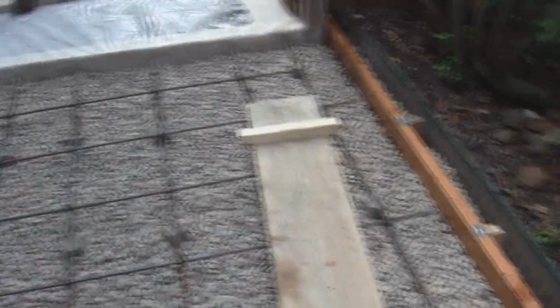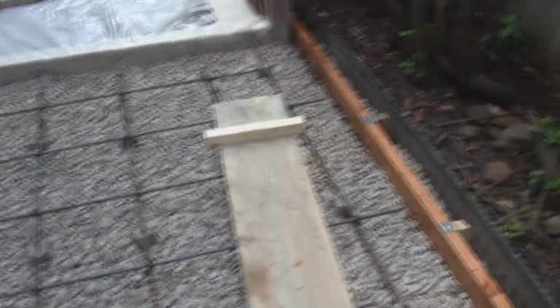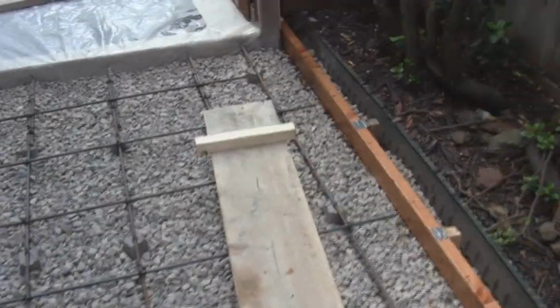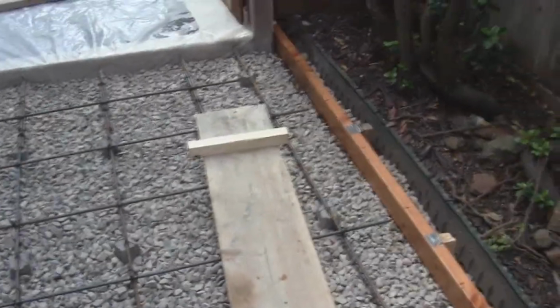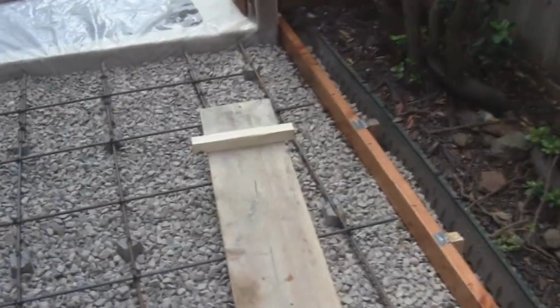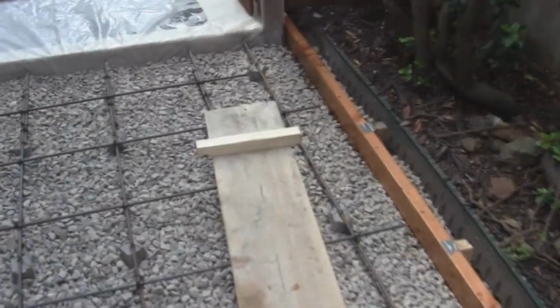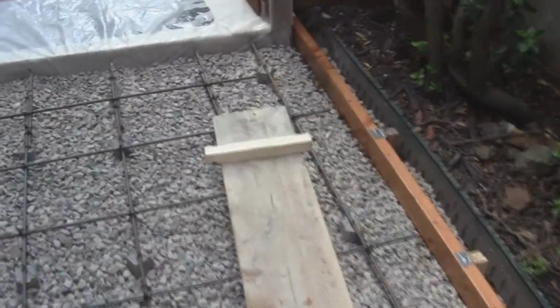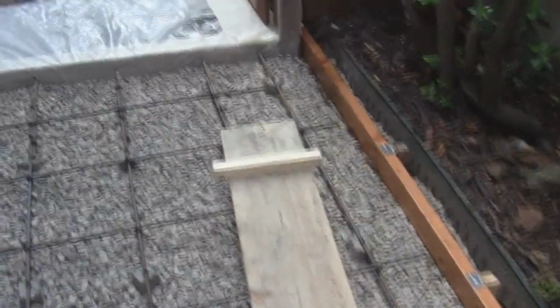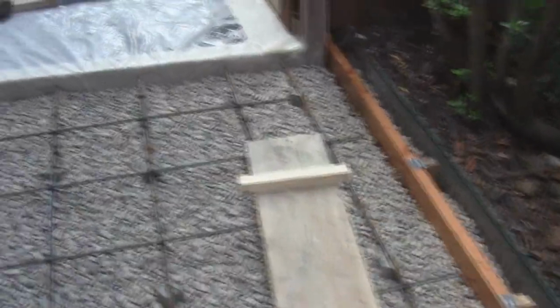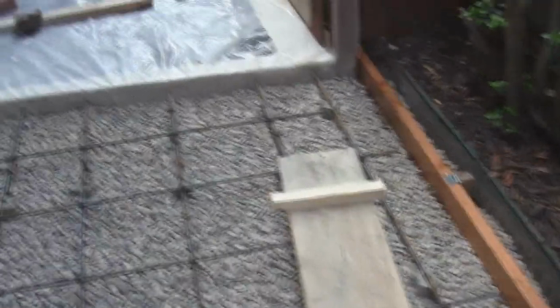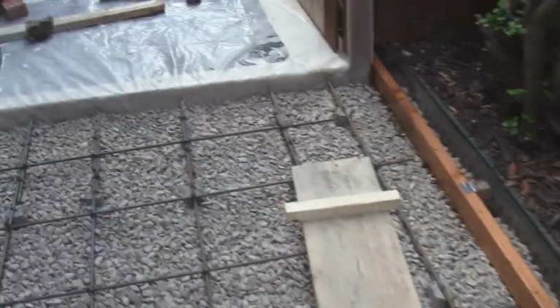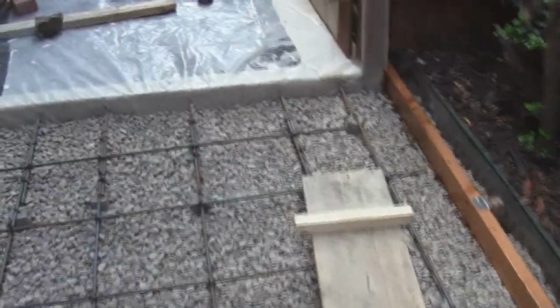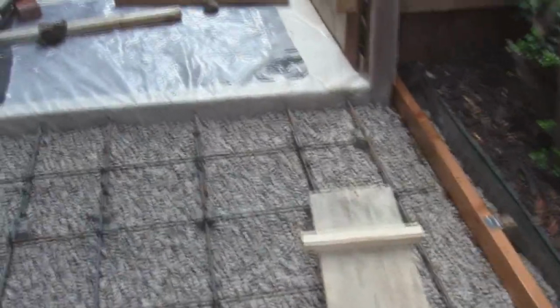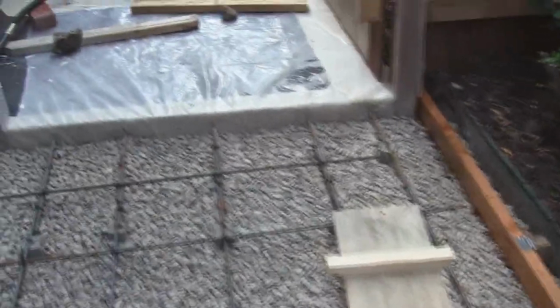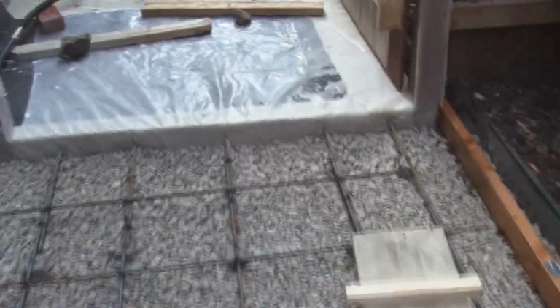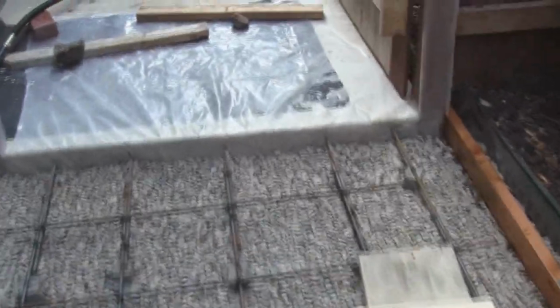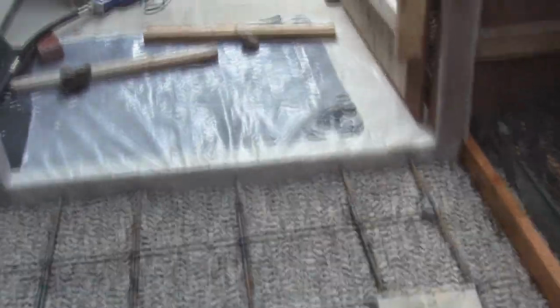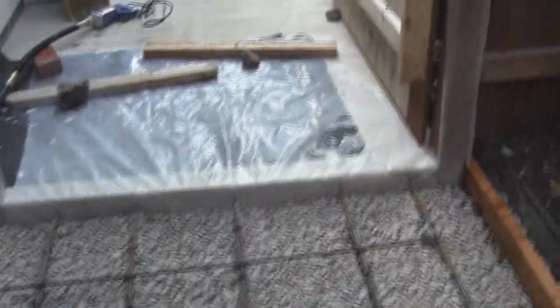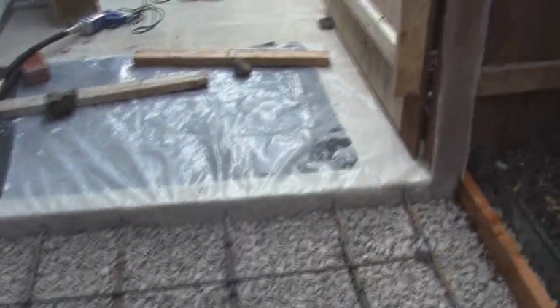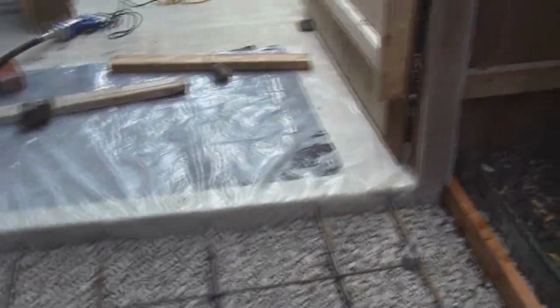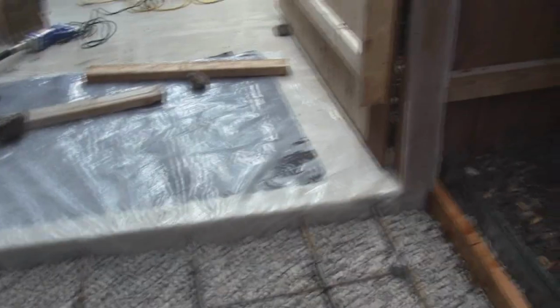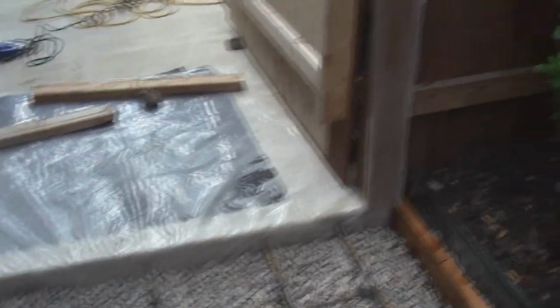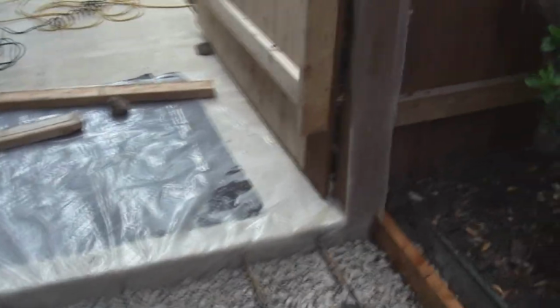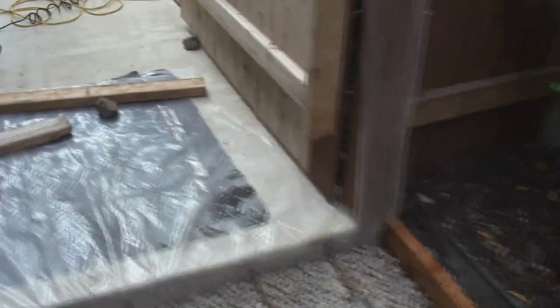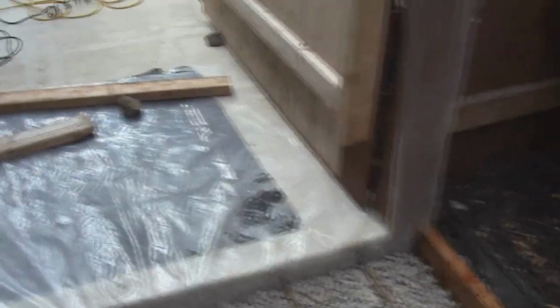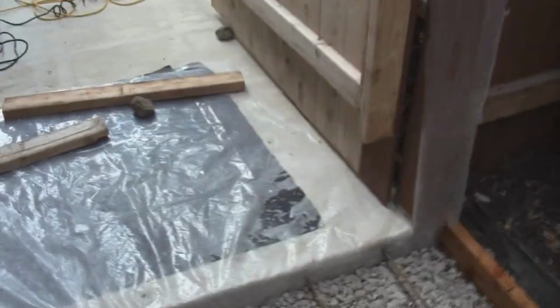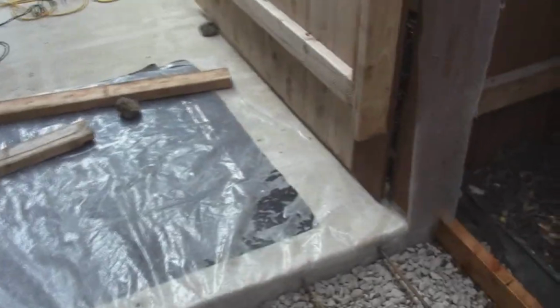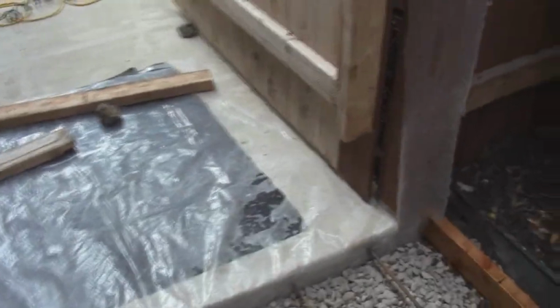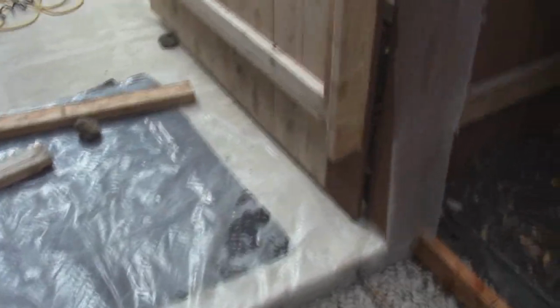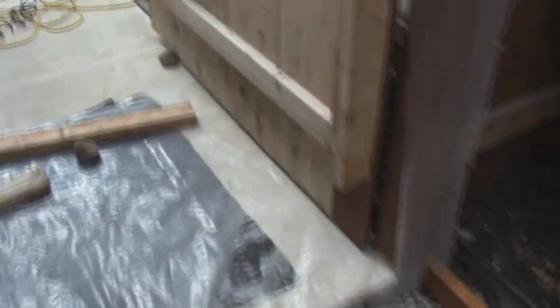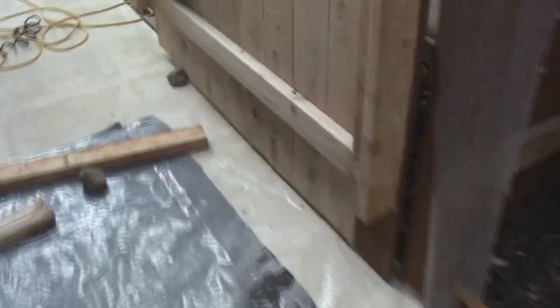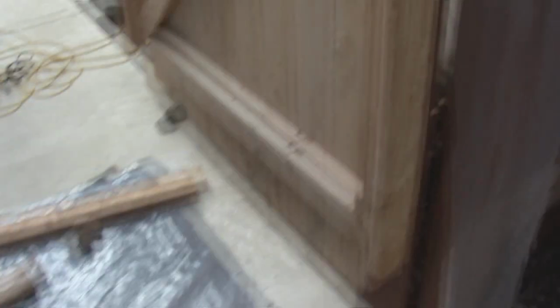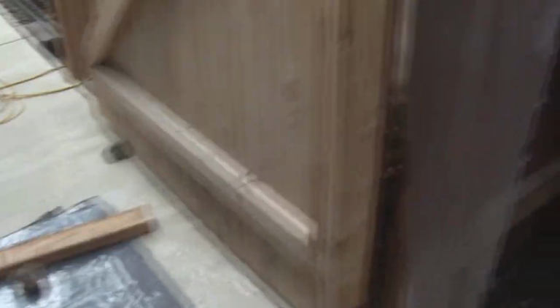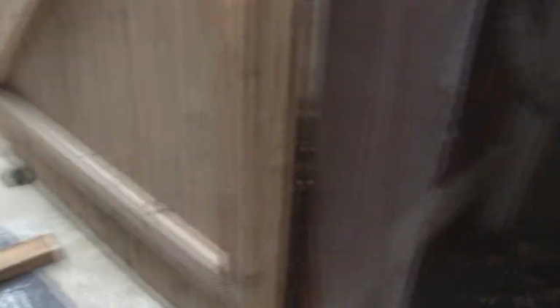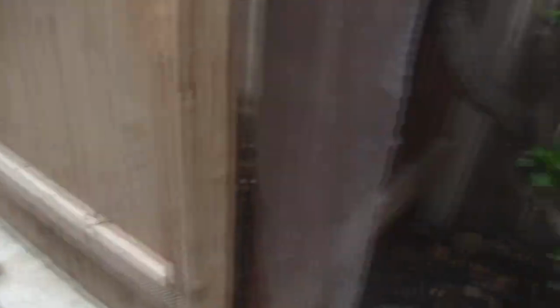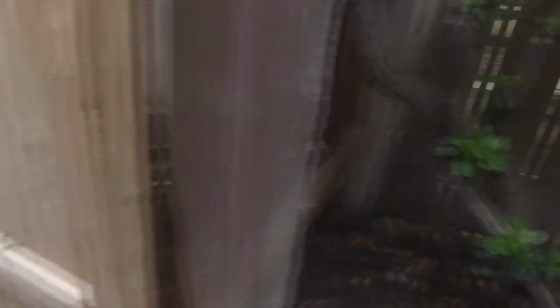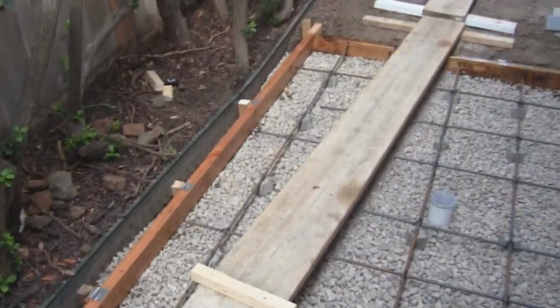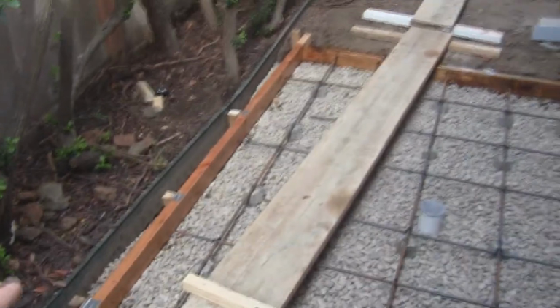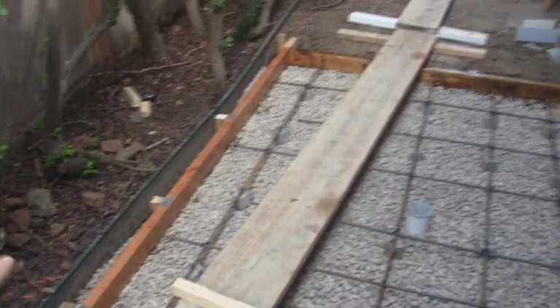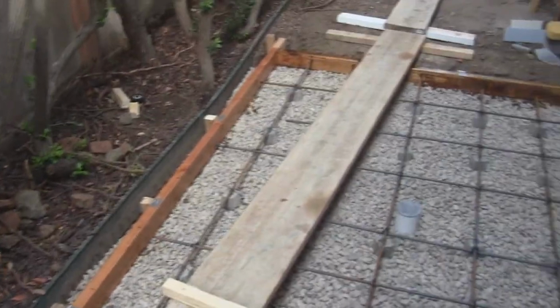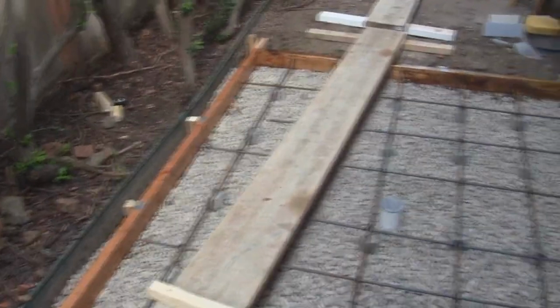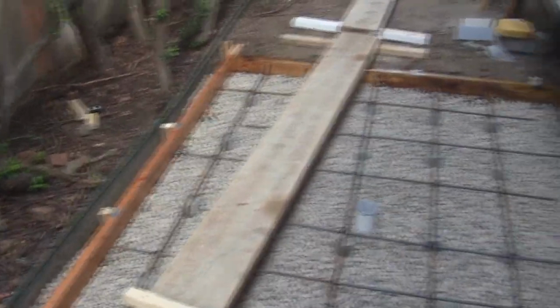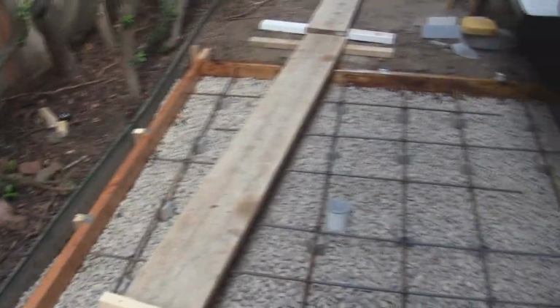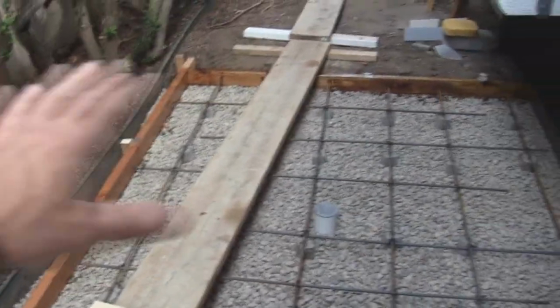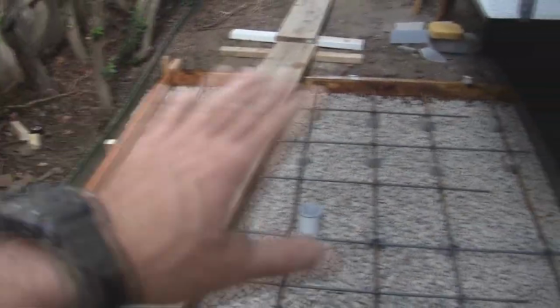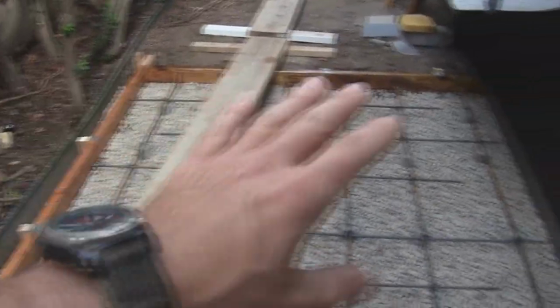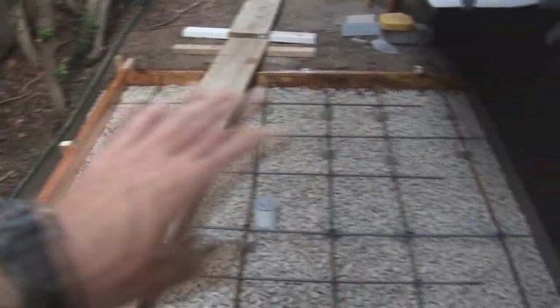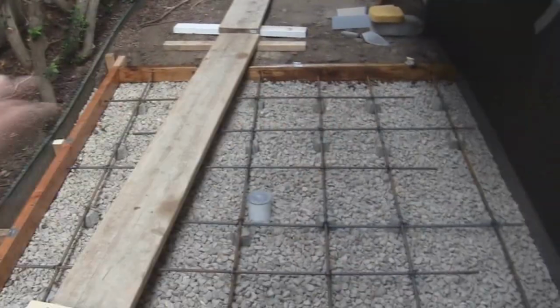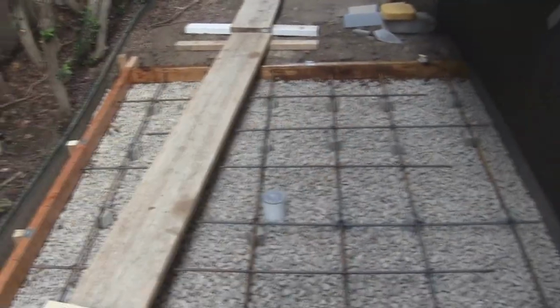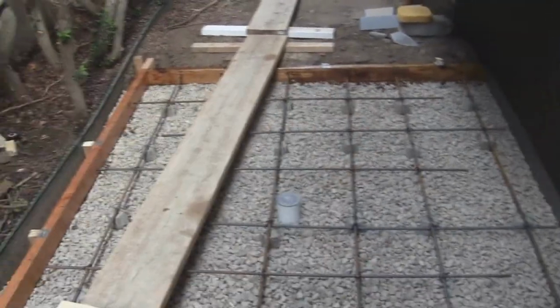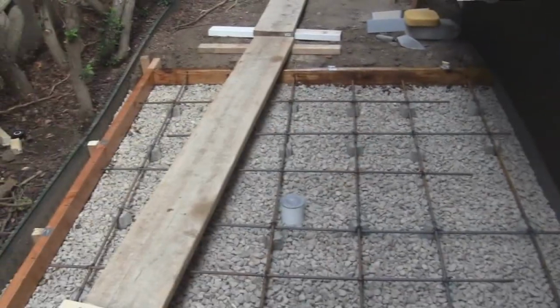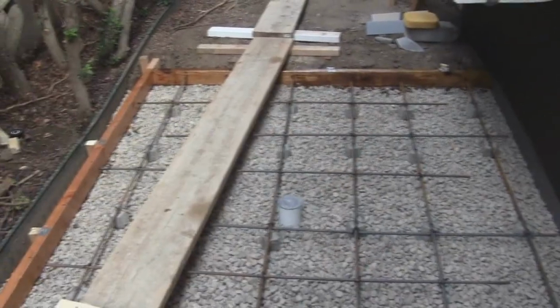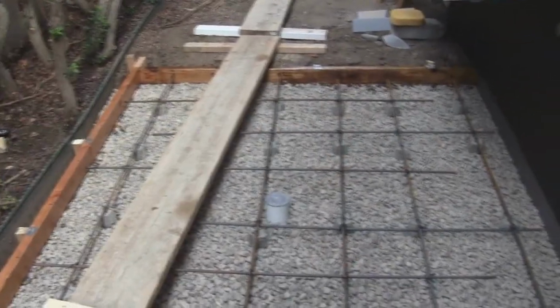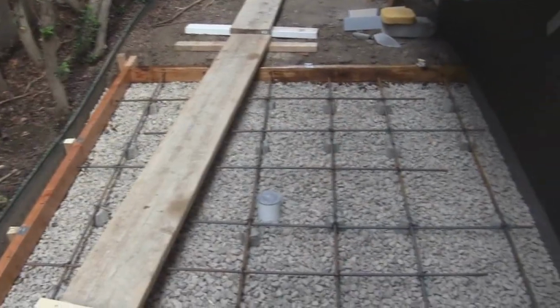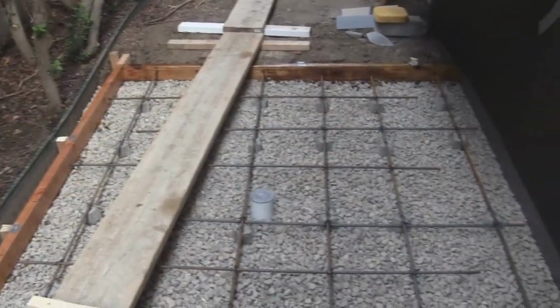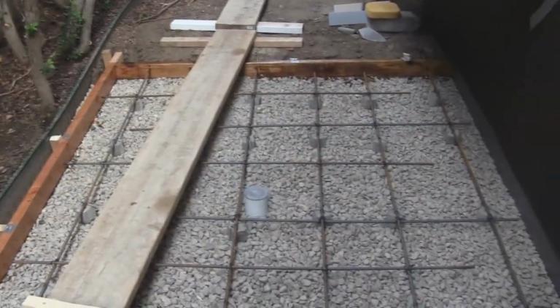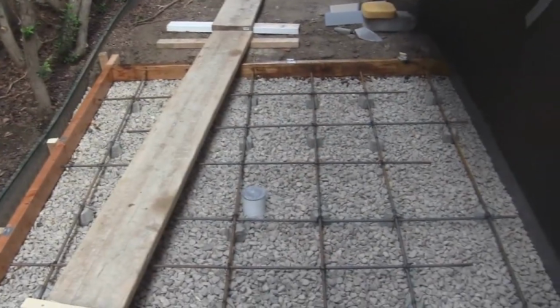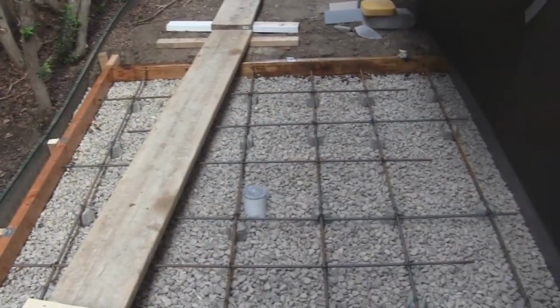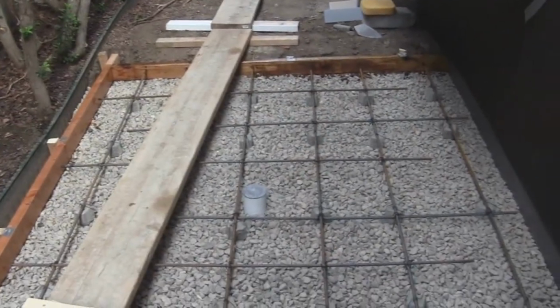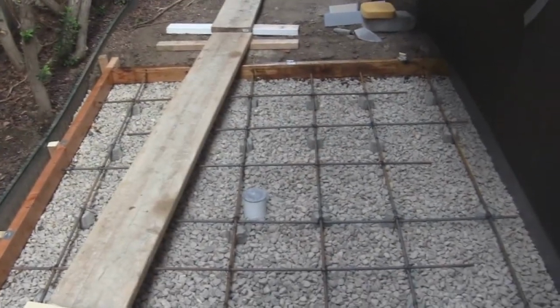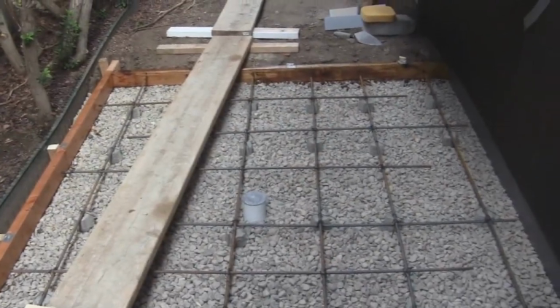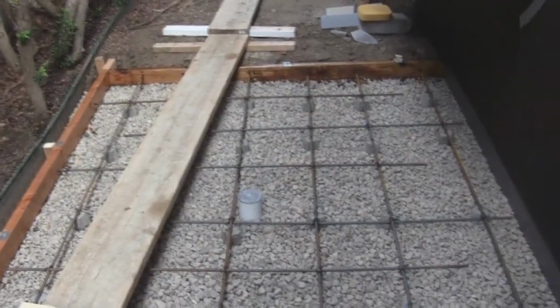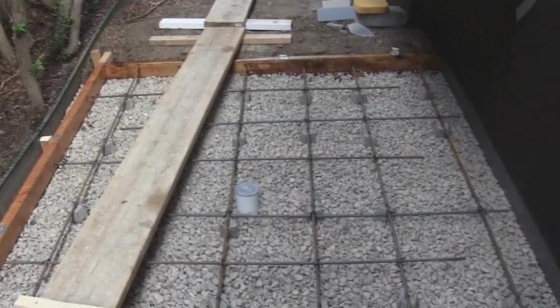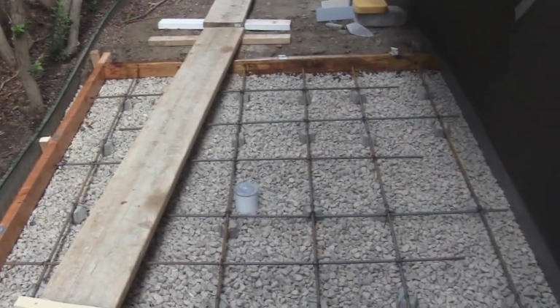The forms are put in such that there's a two percent pitch. What that means is for every four feet there is one inch of slope.